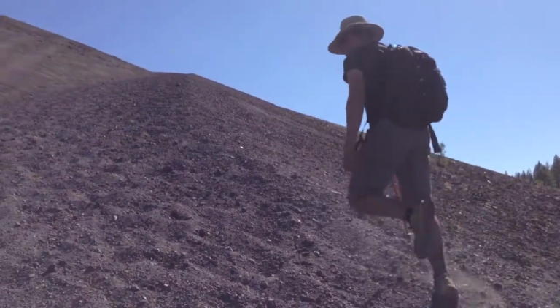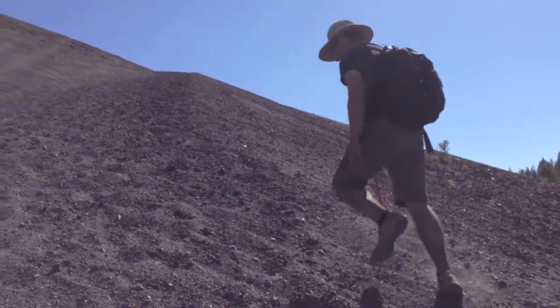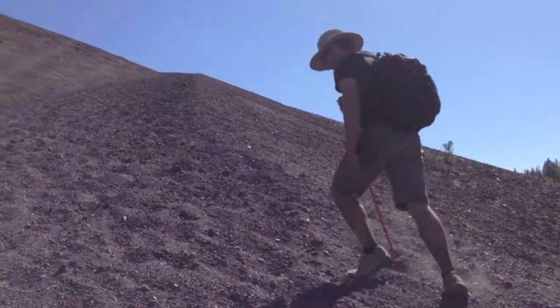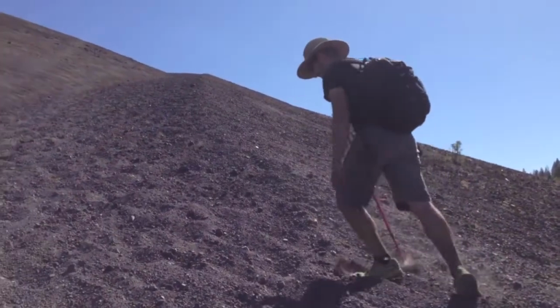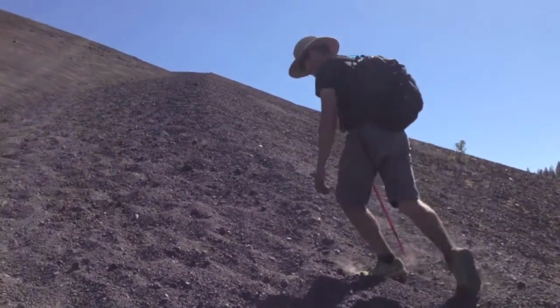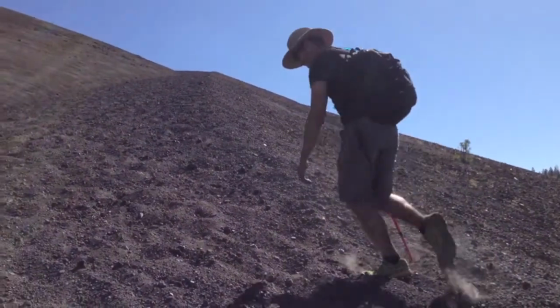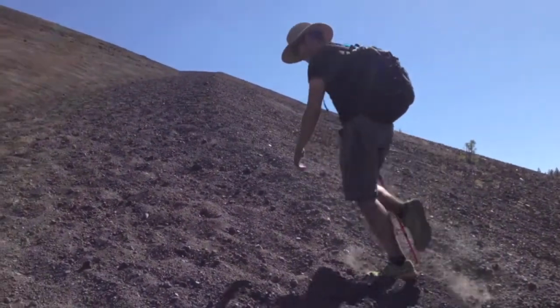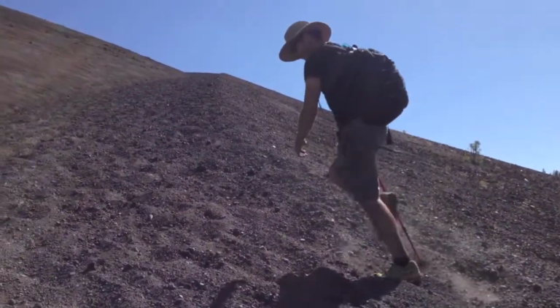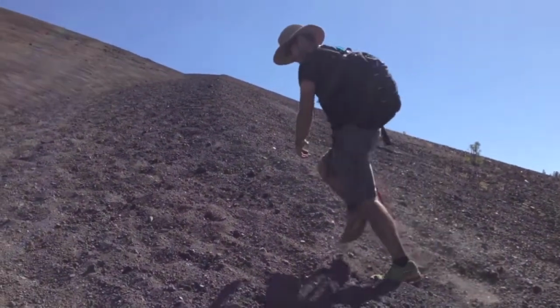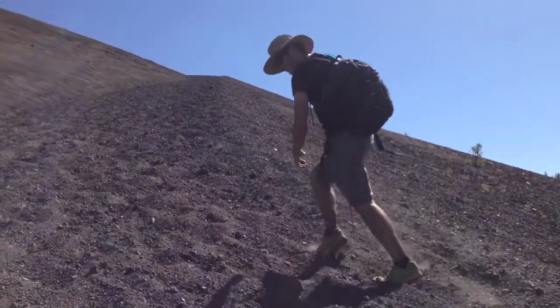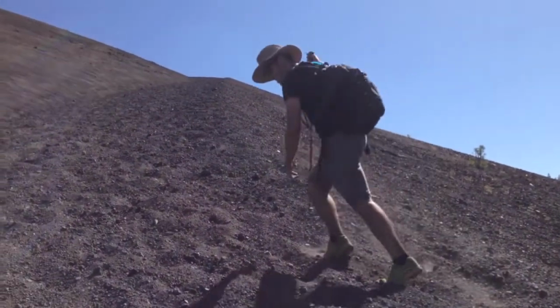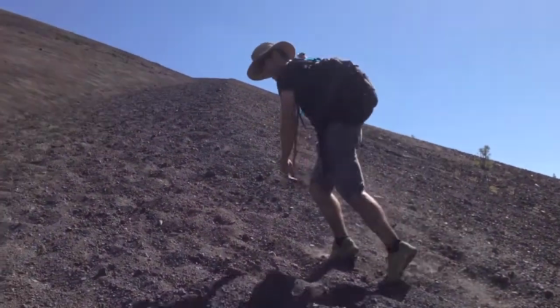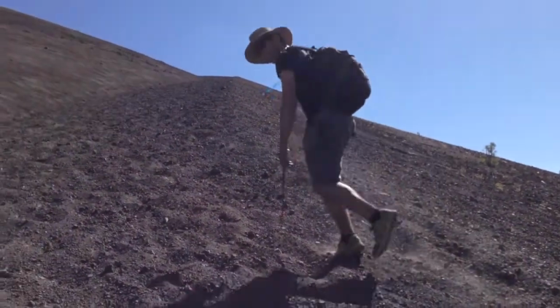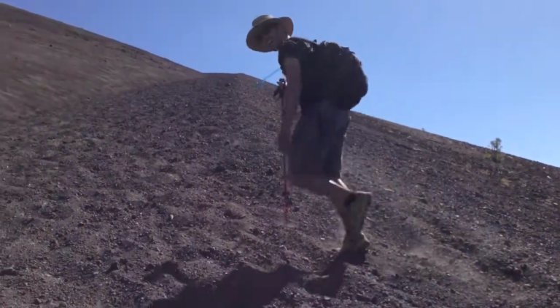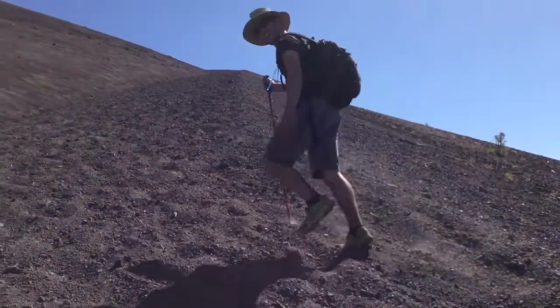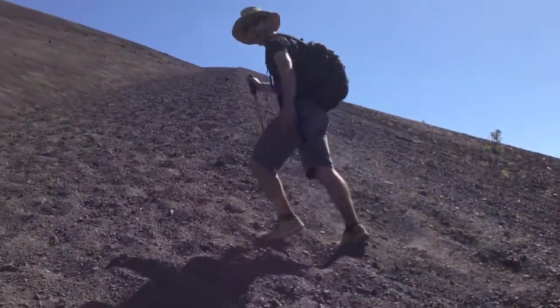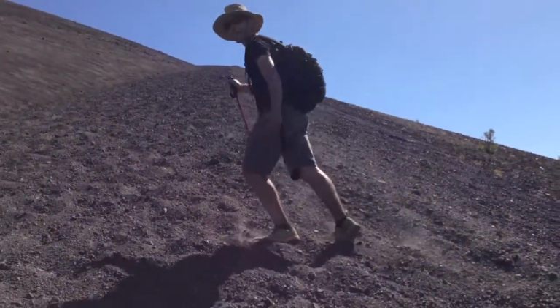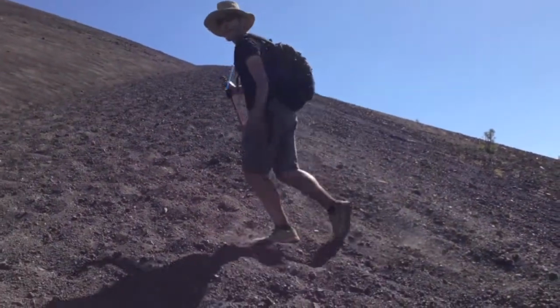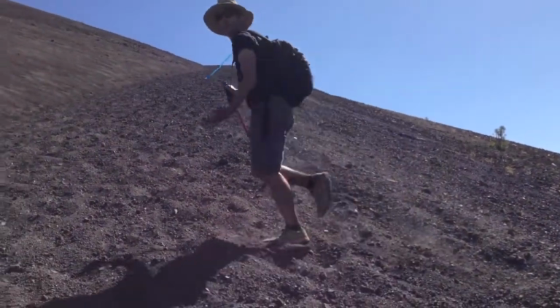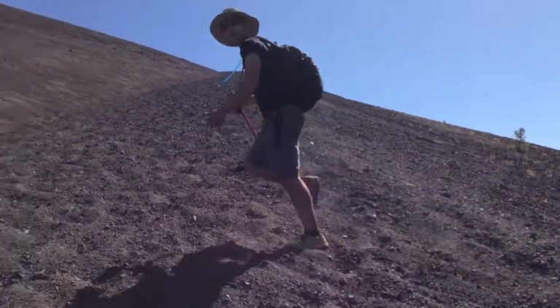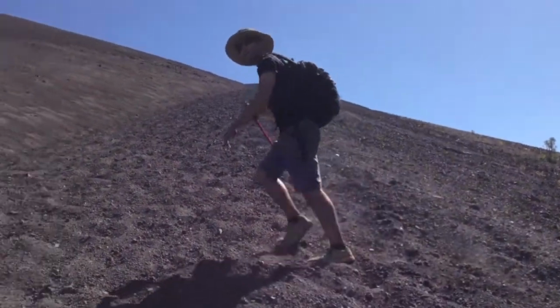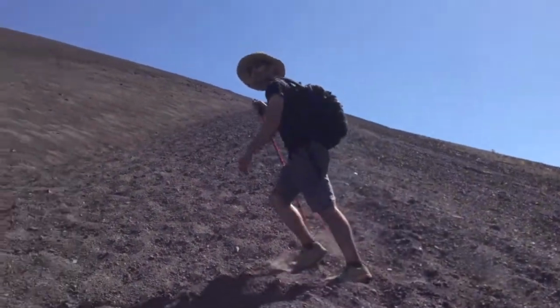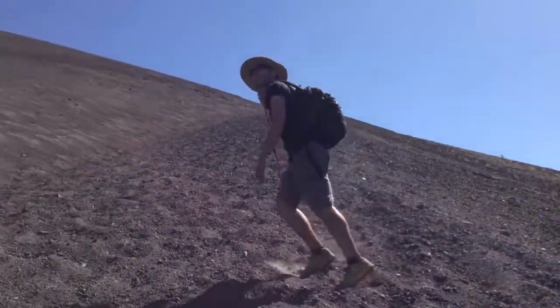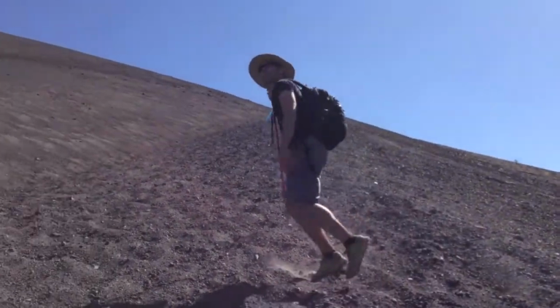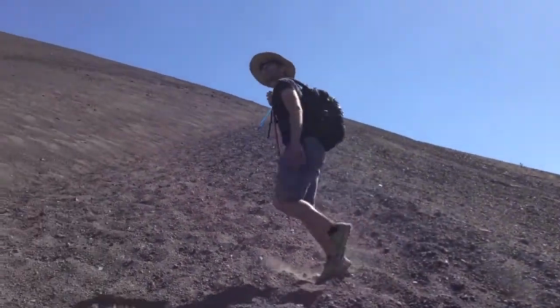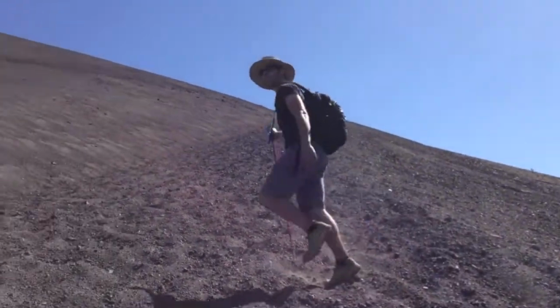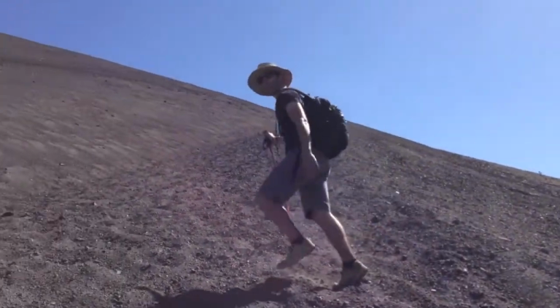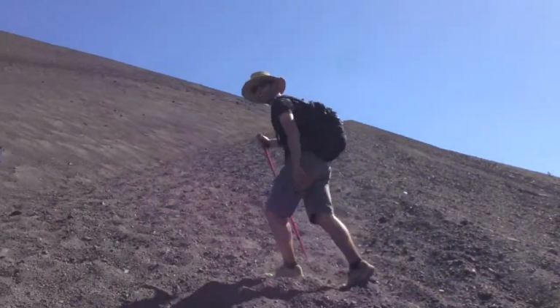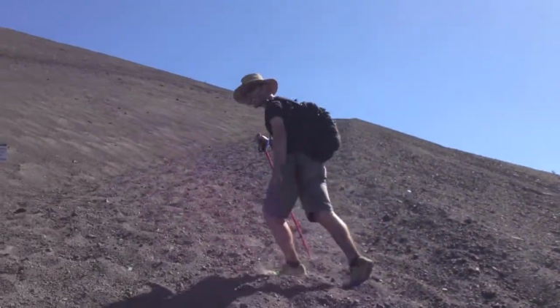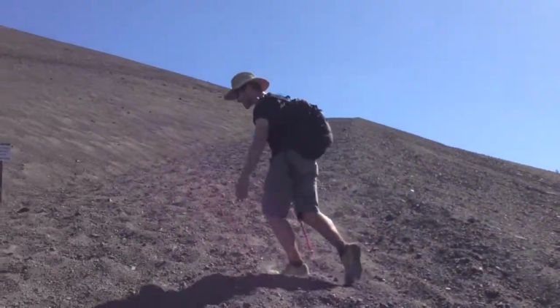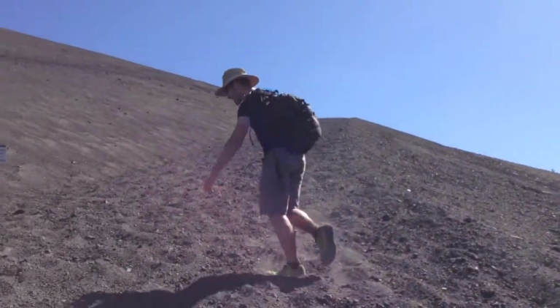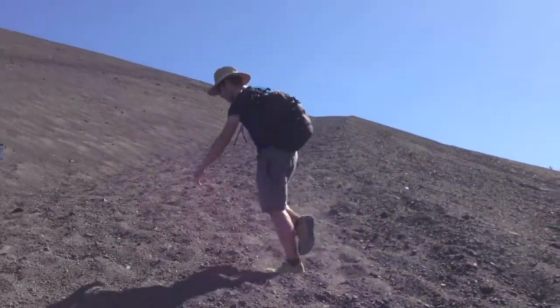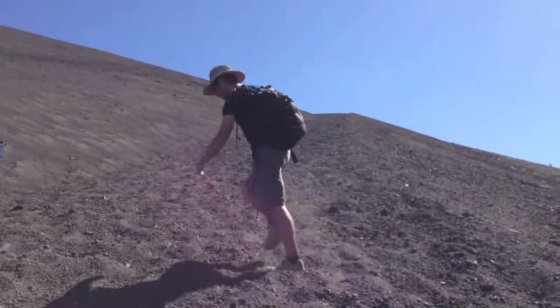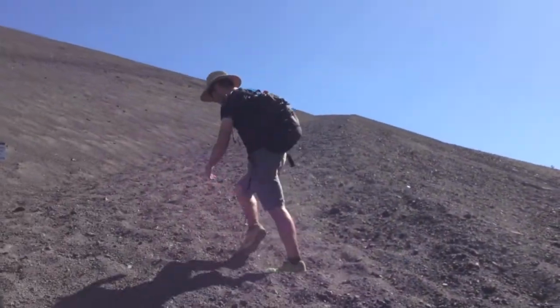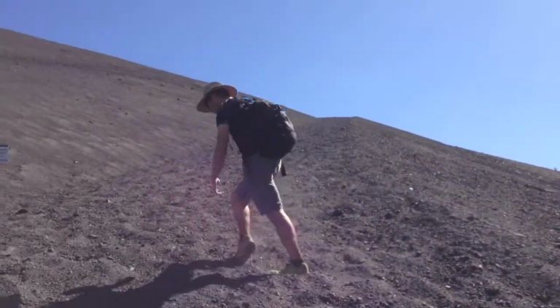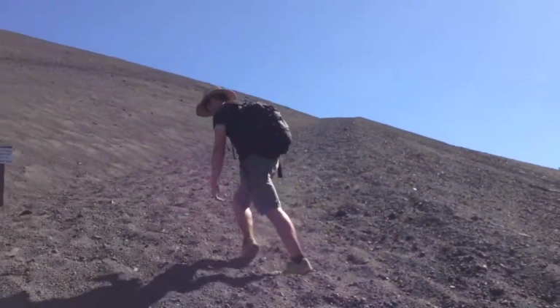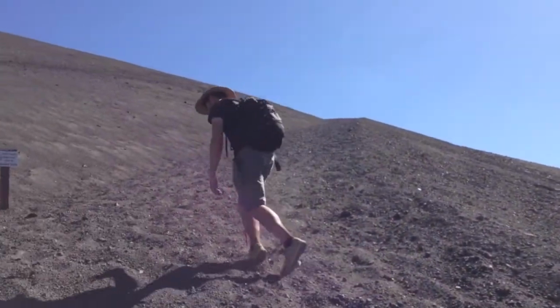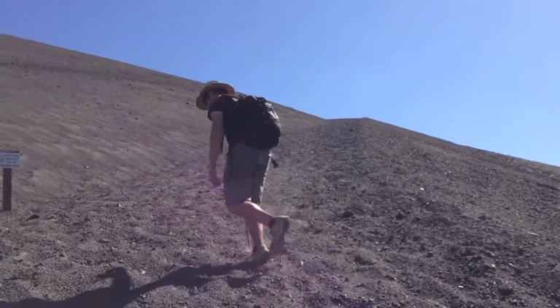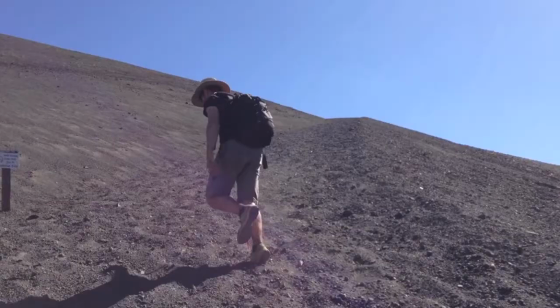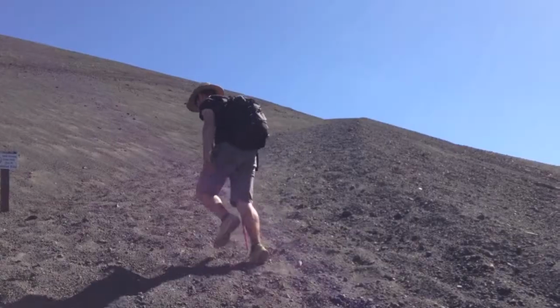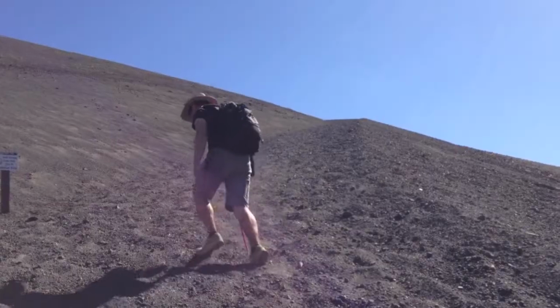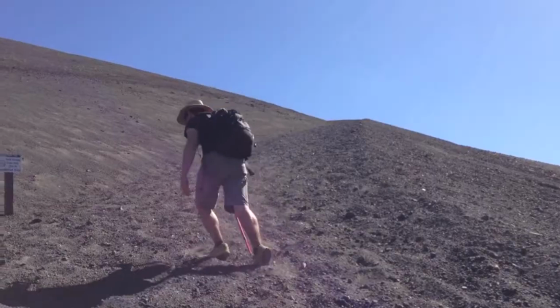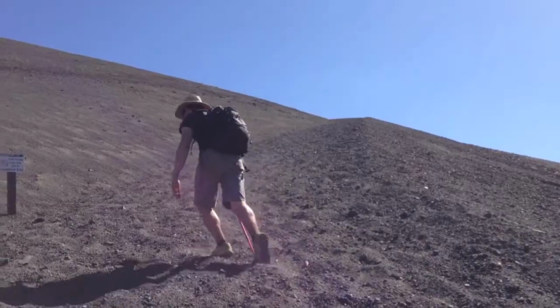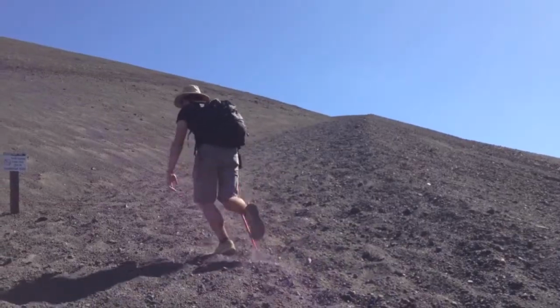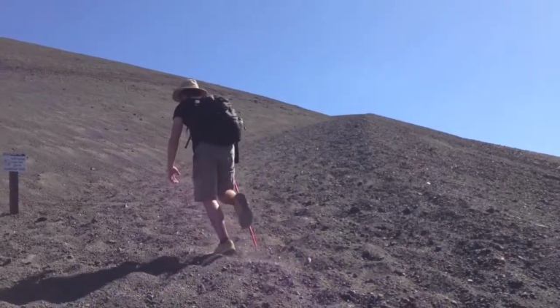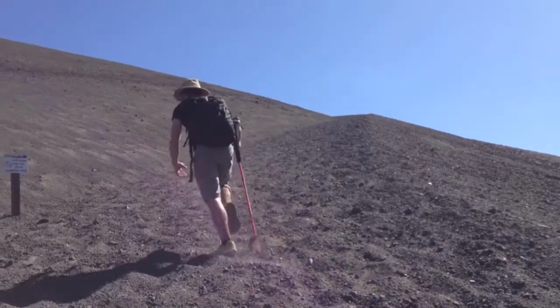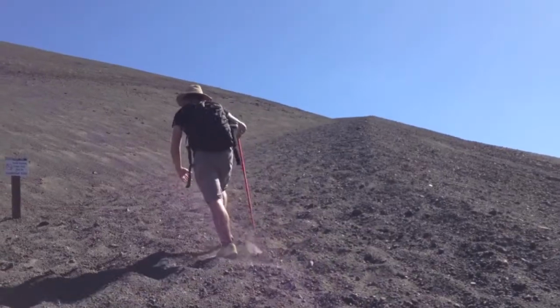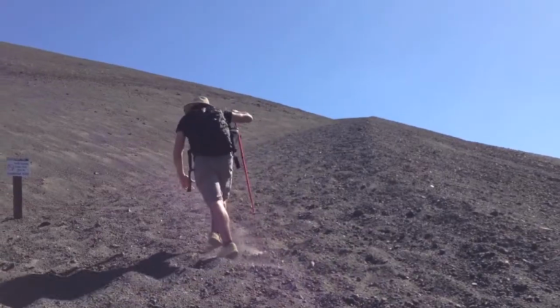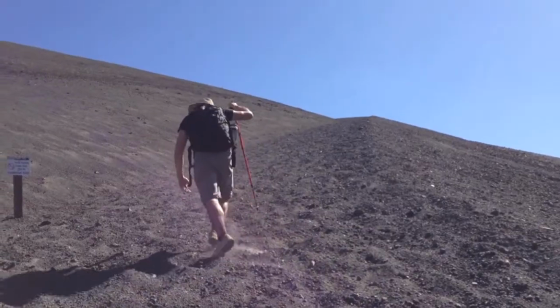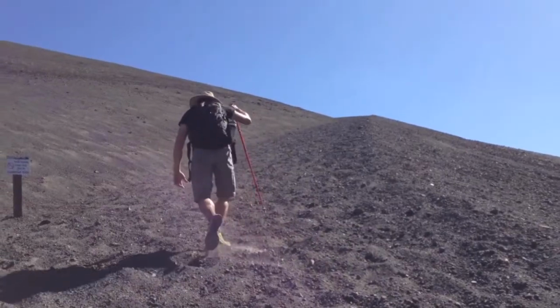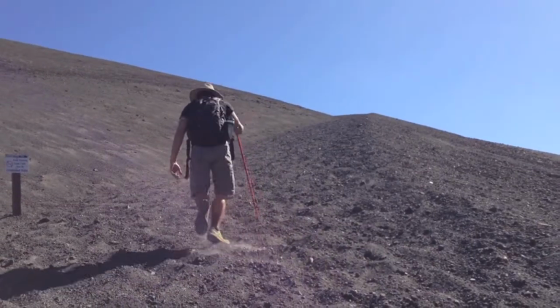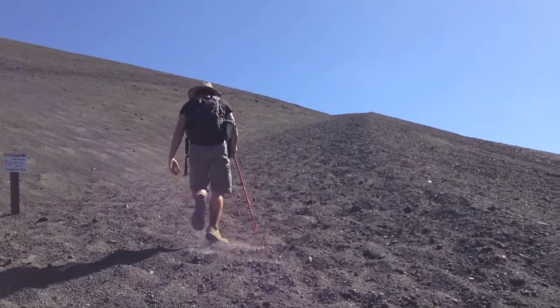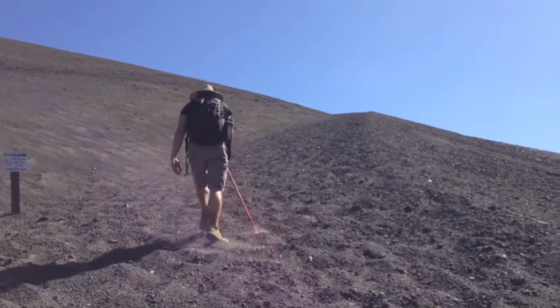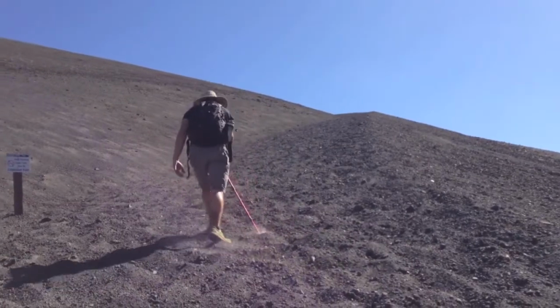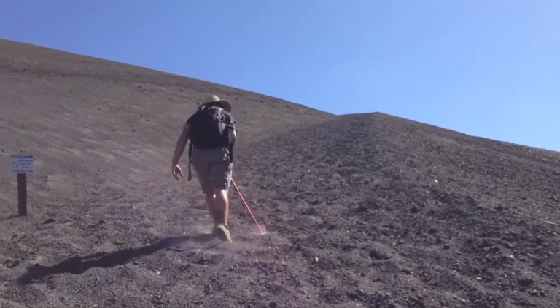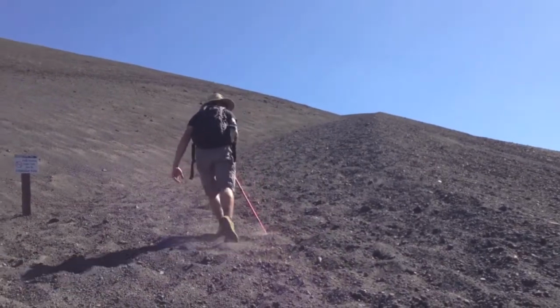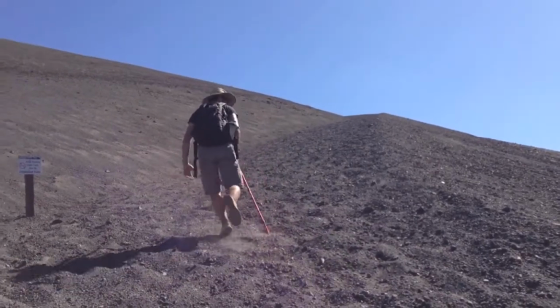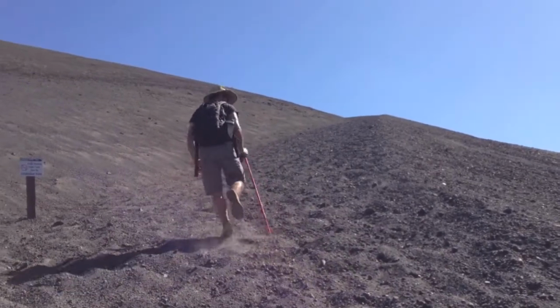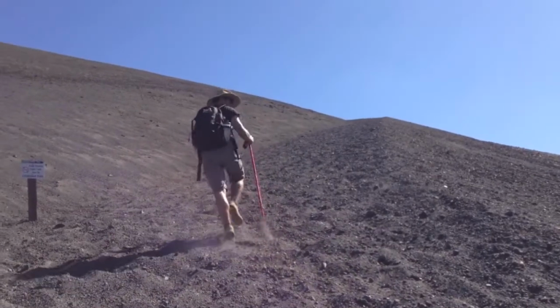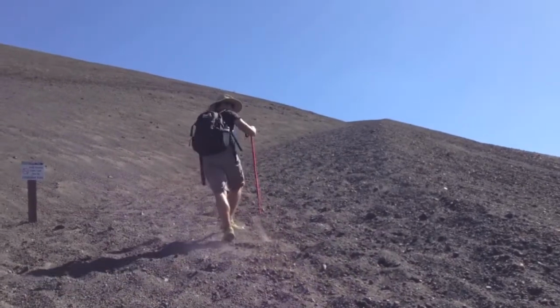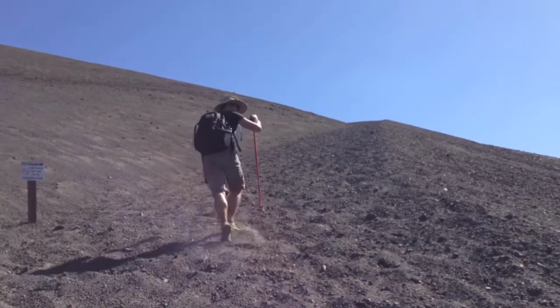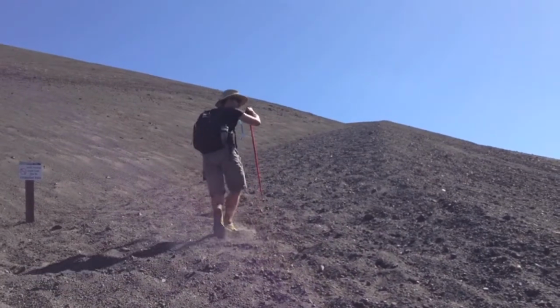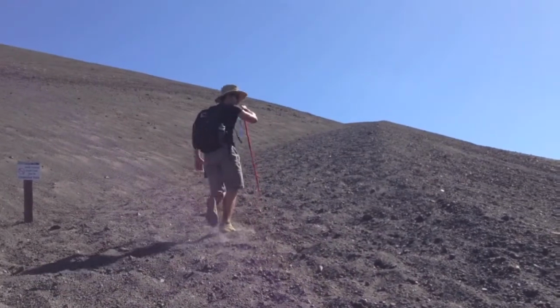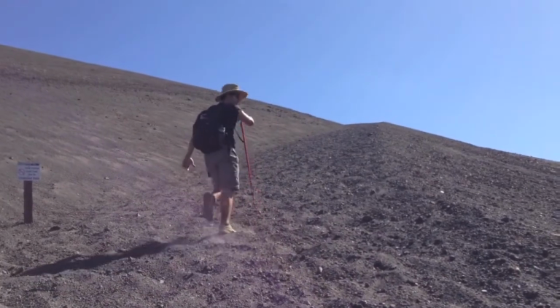I'm having fun, but this is a really steep climb. It's going to be like this all the way up.